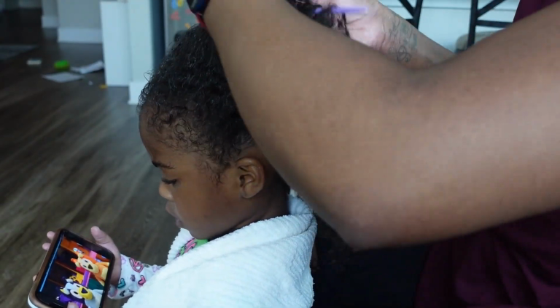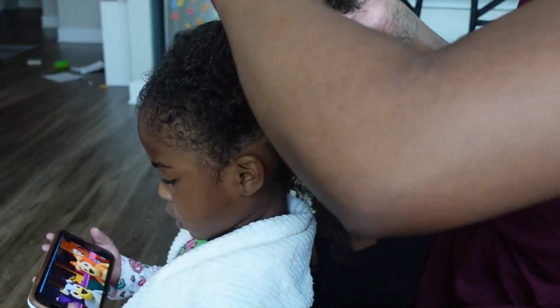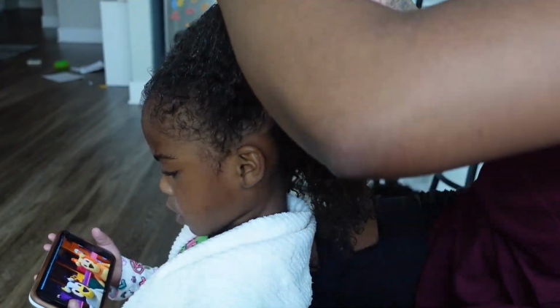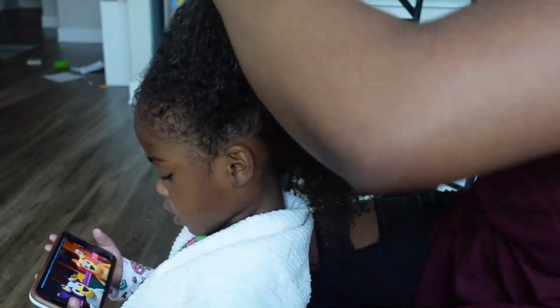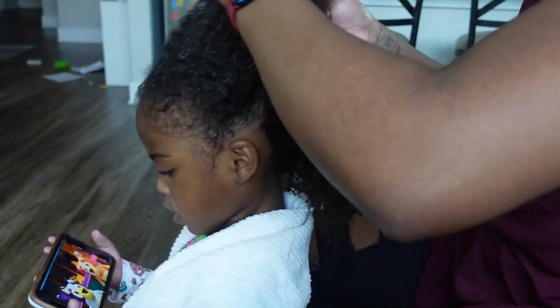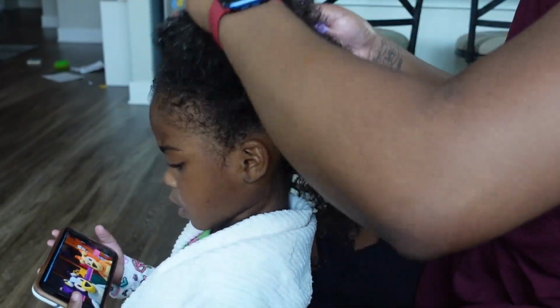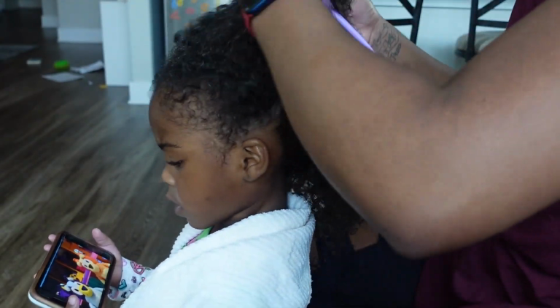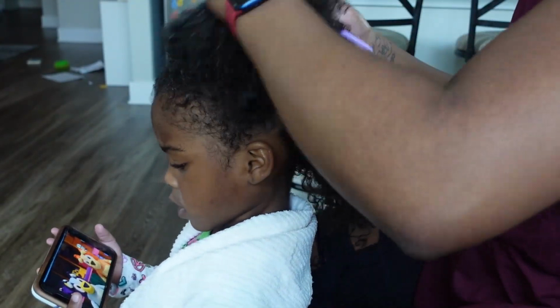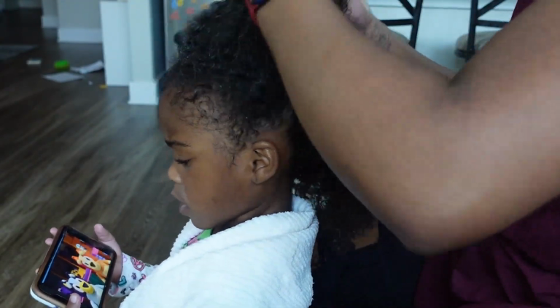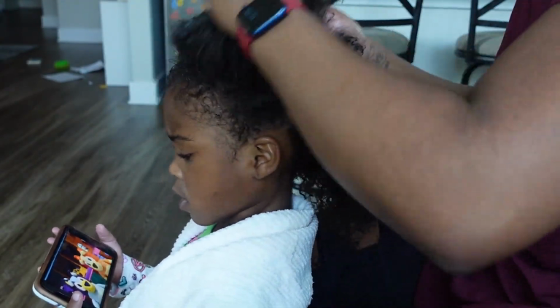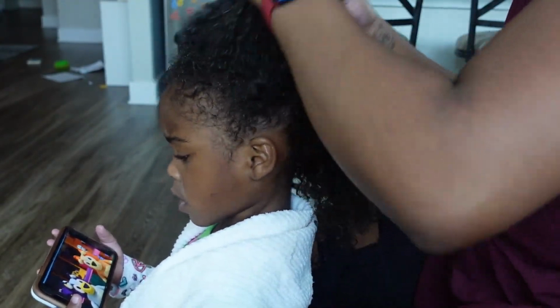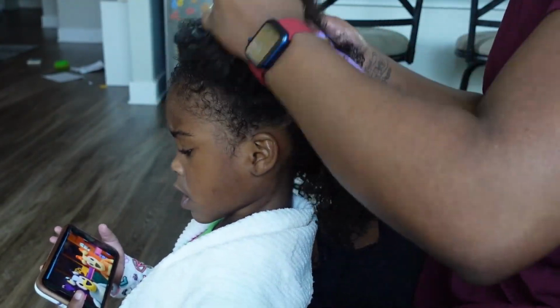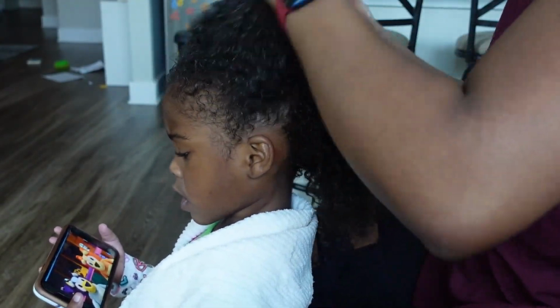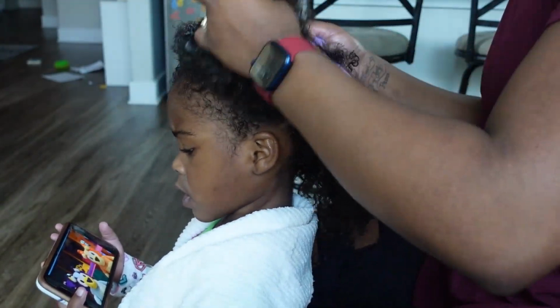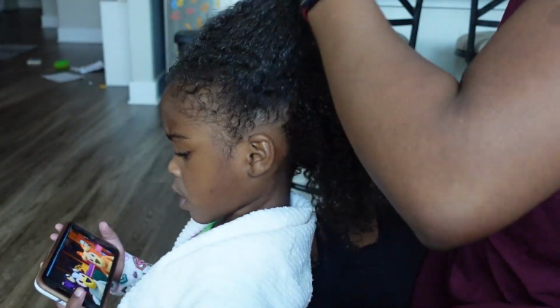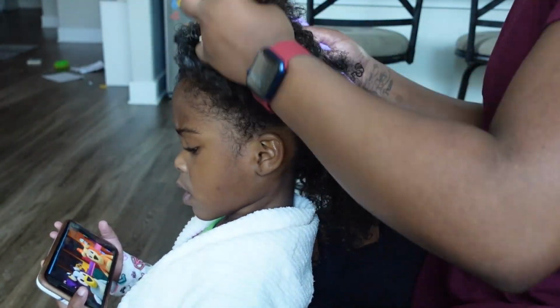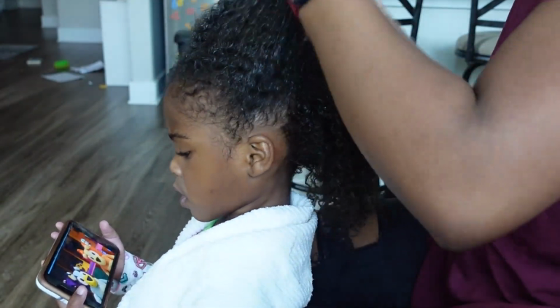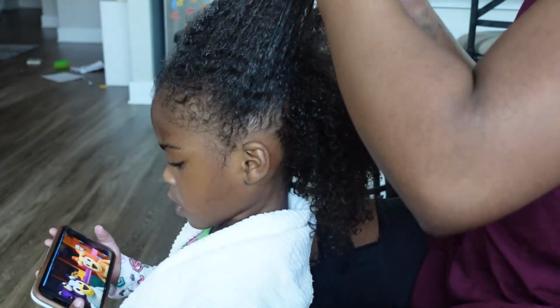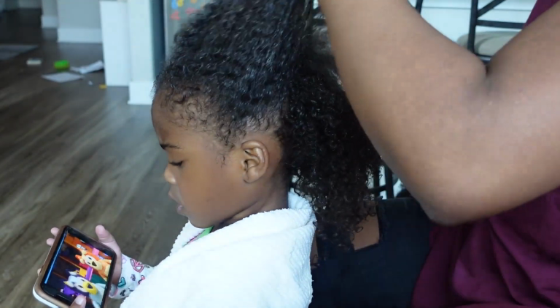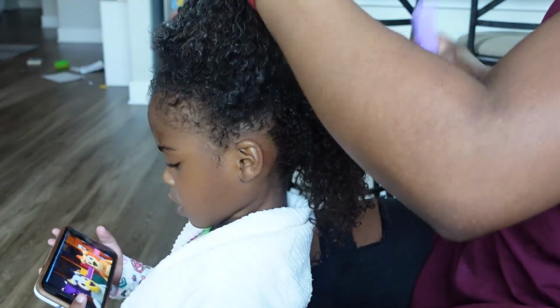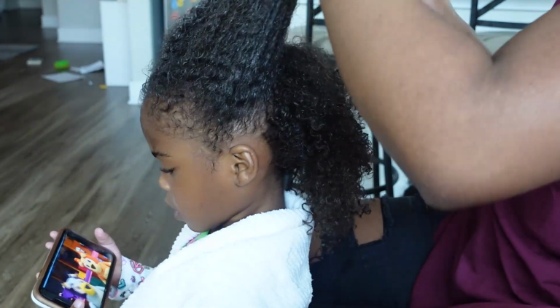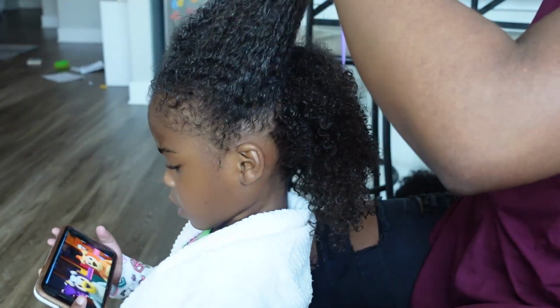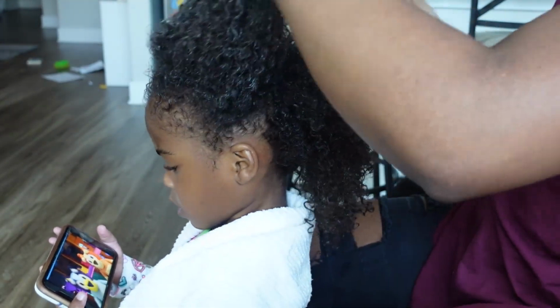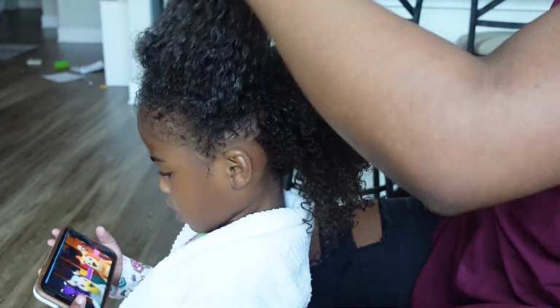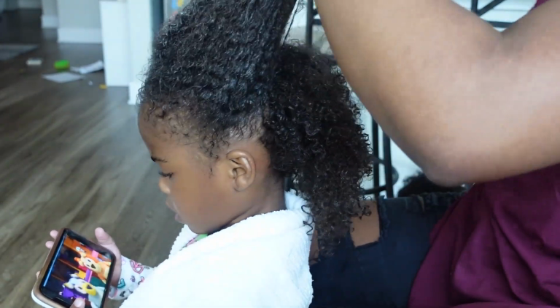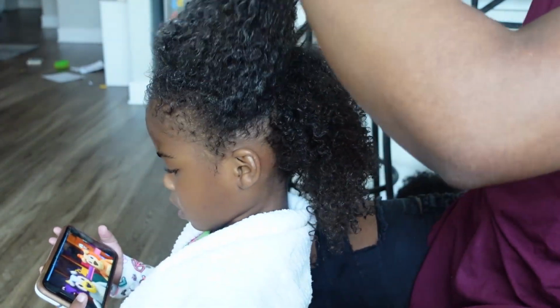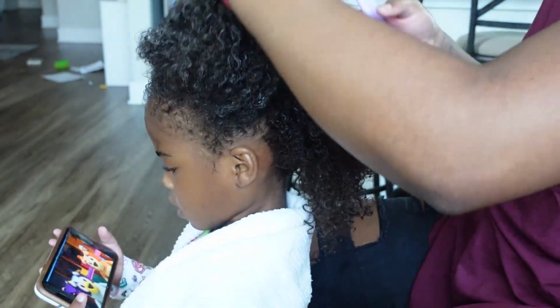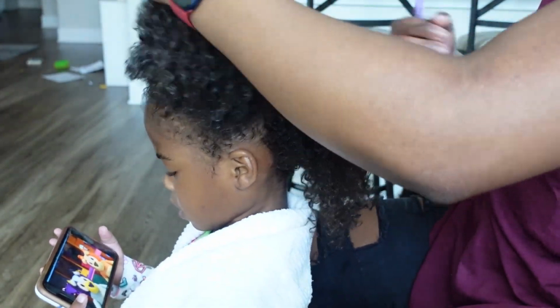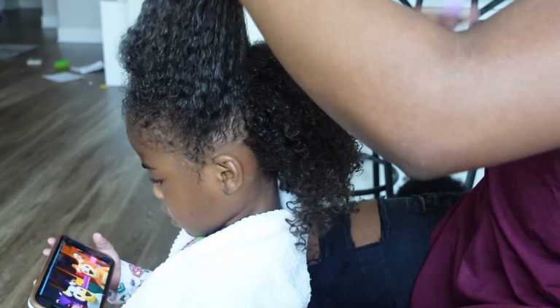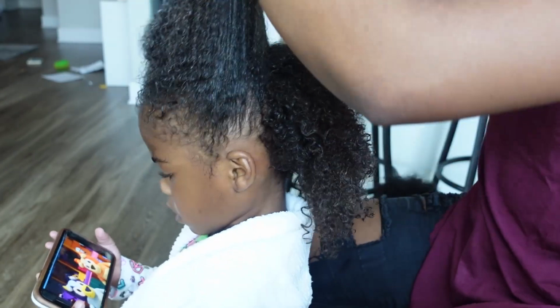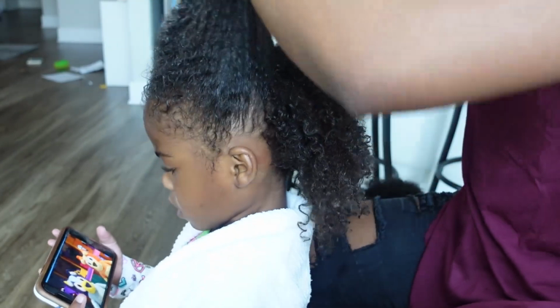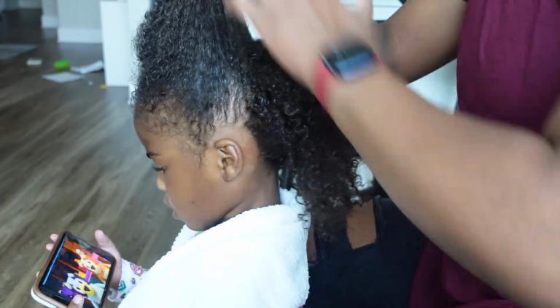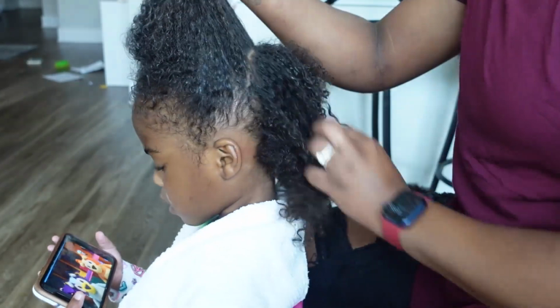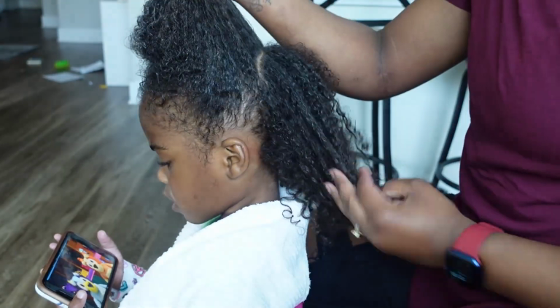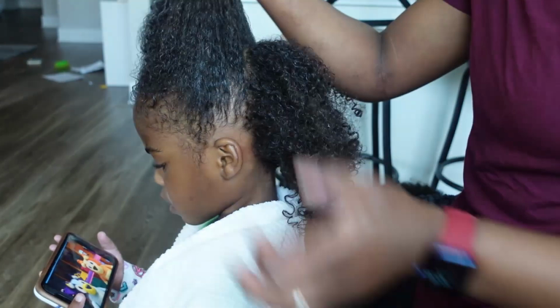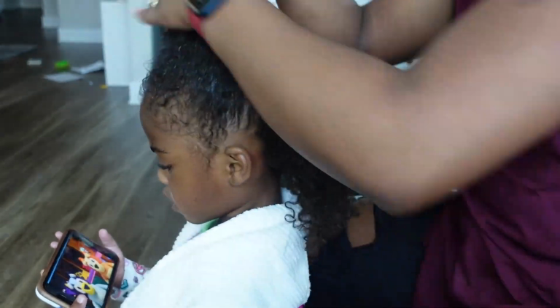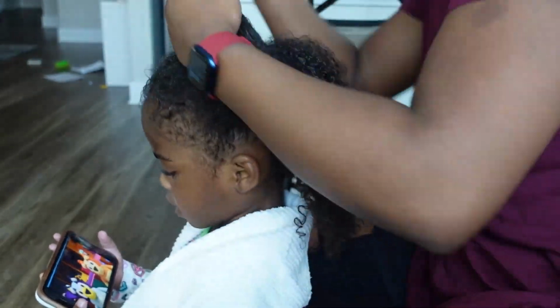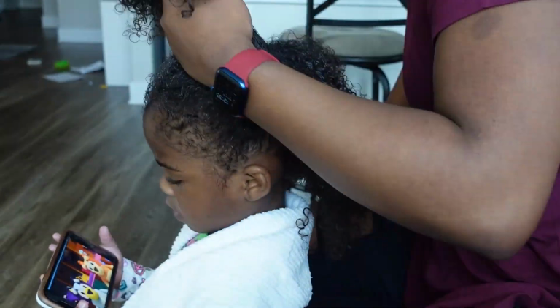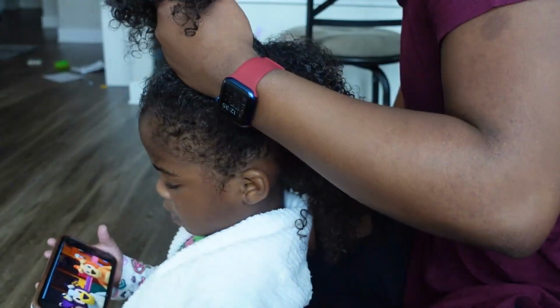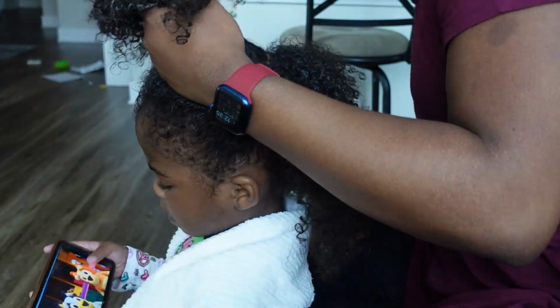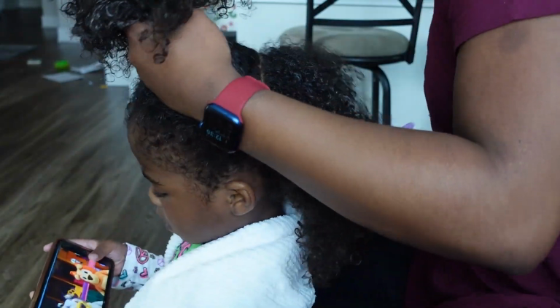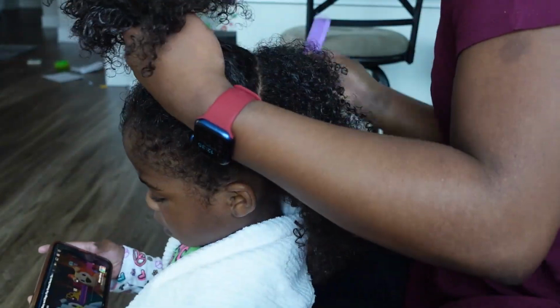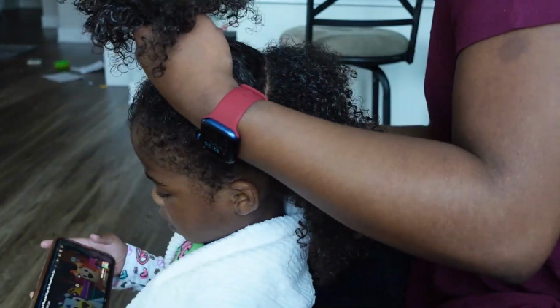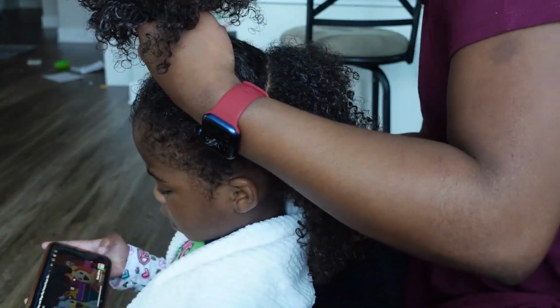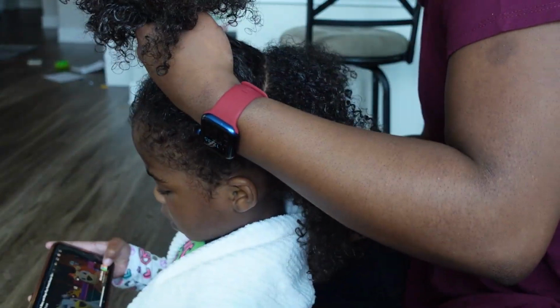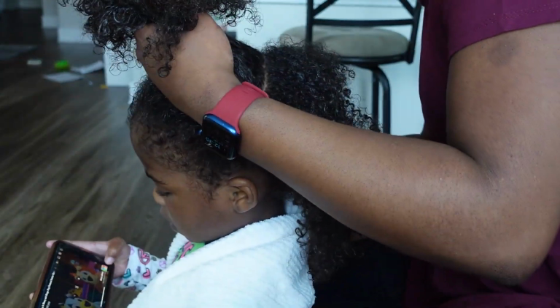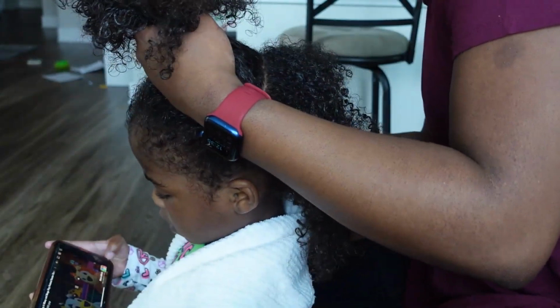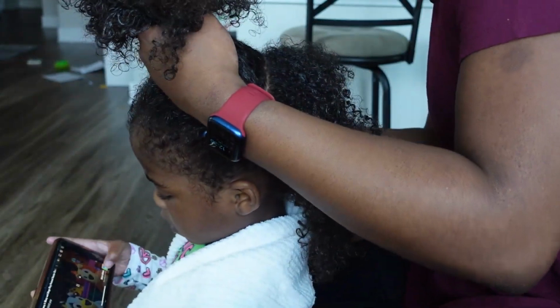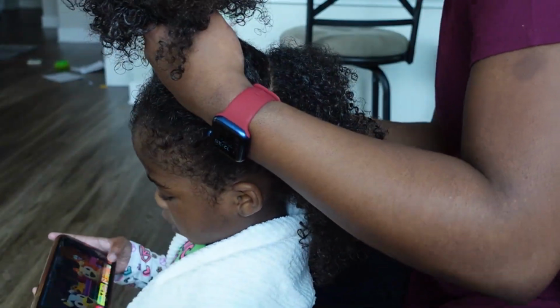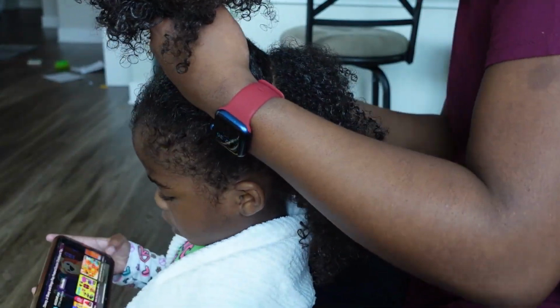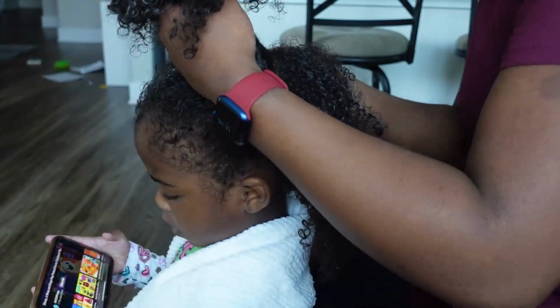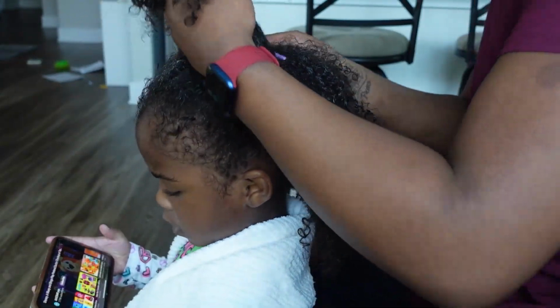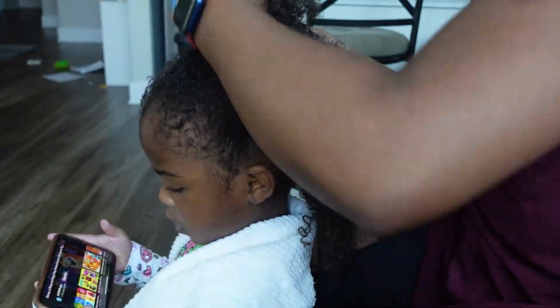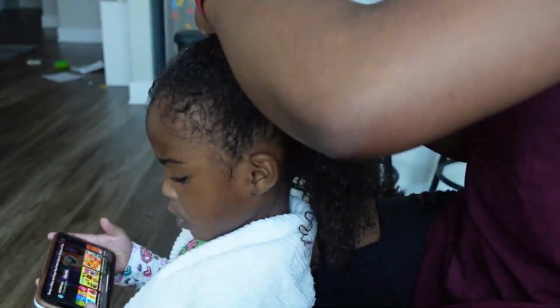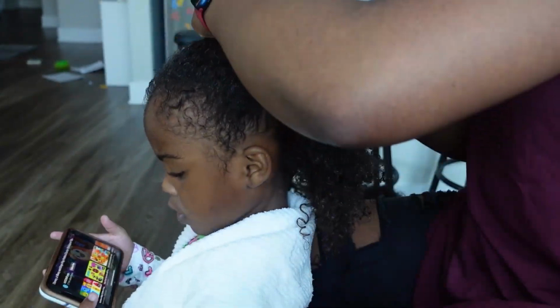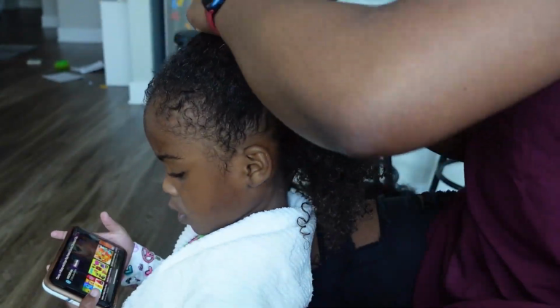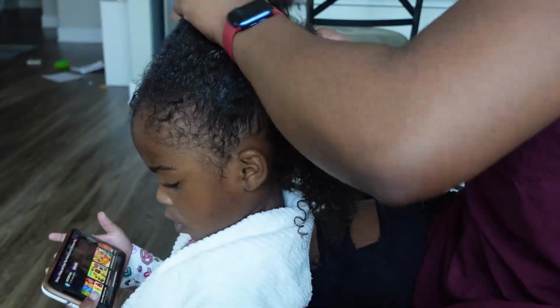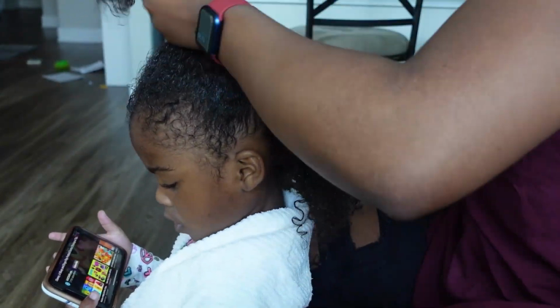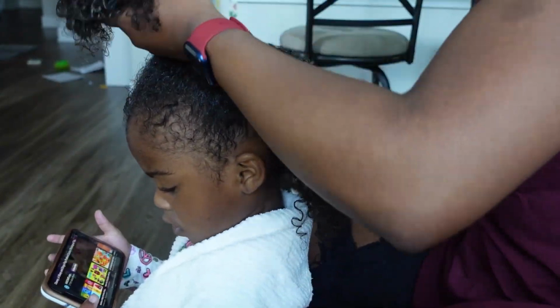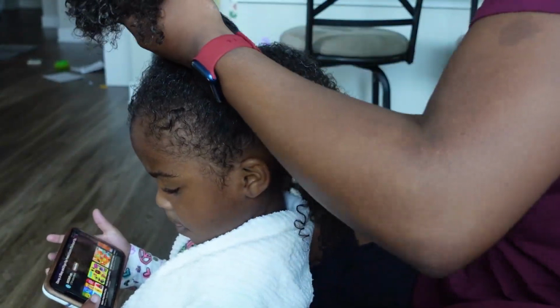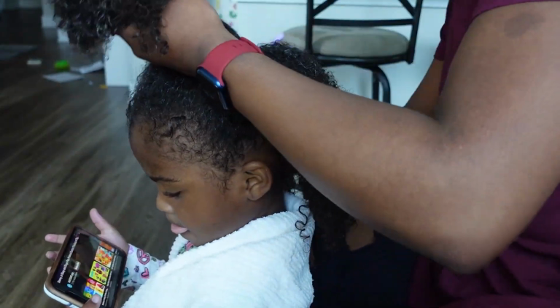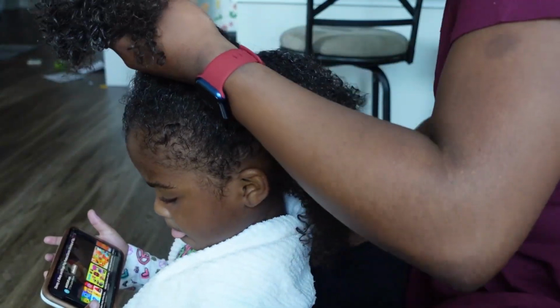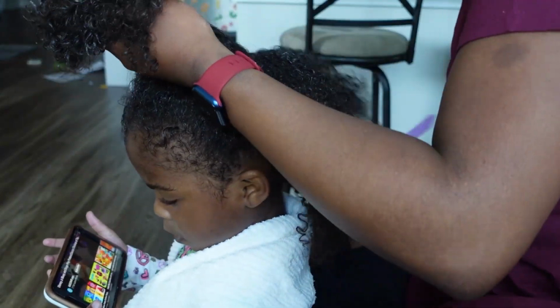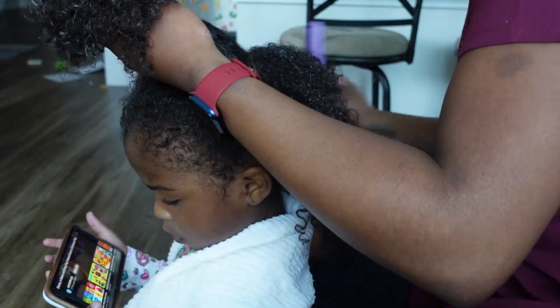Here I'm parting her hair in half from ear to ear to start off with the style that I'm going to give her.